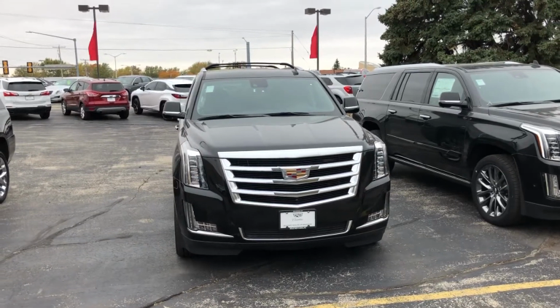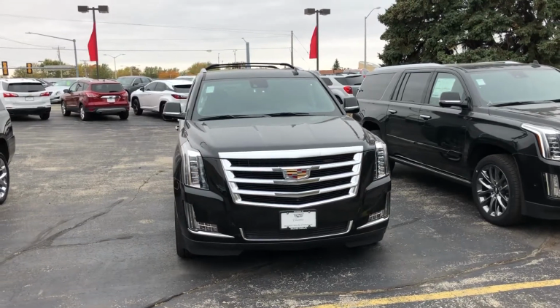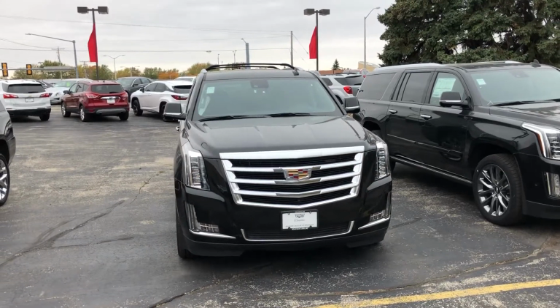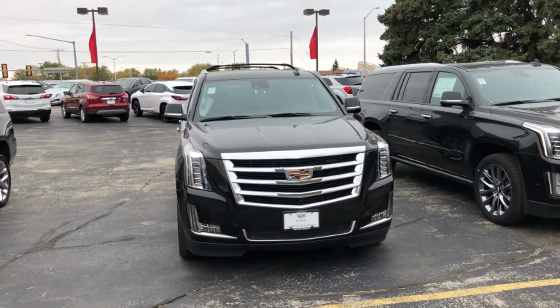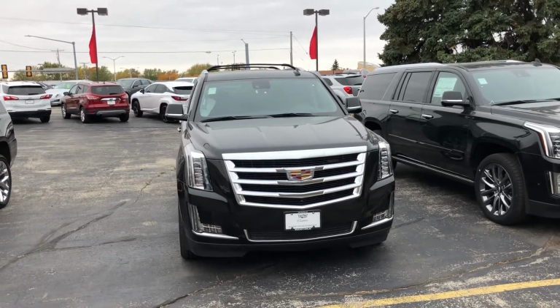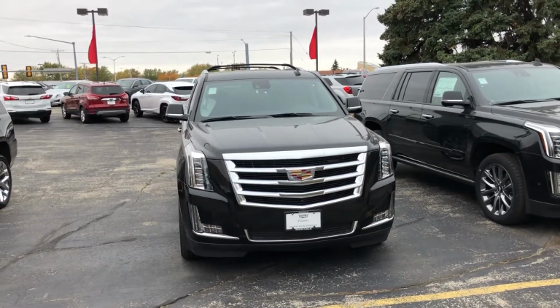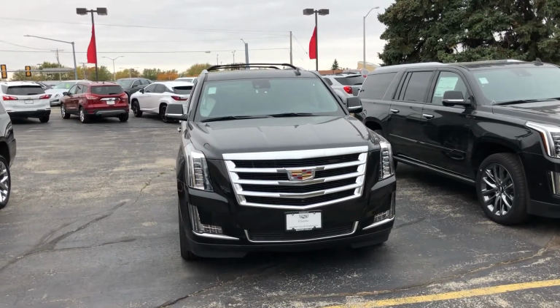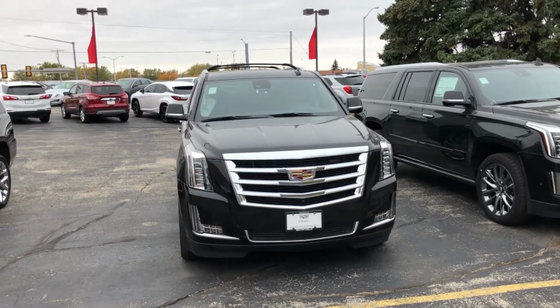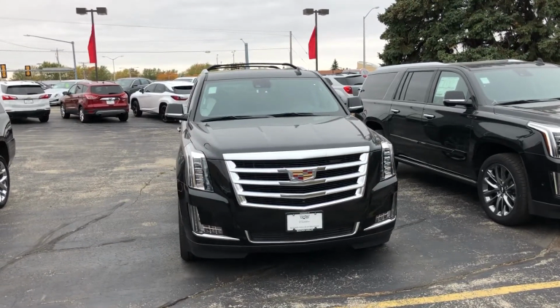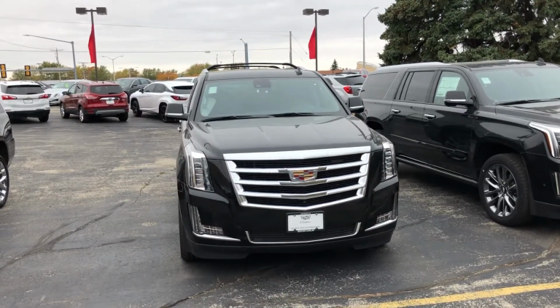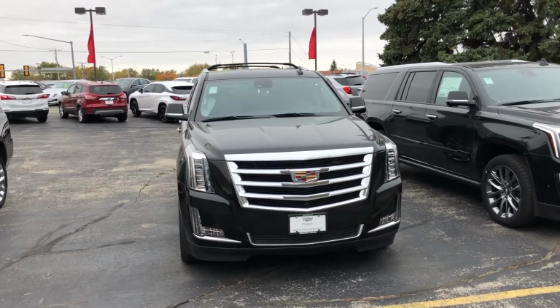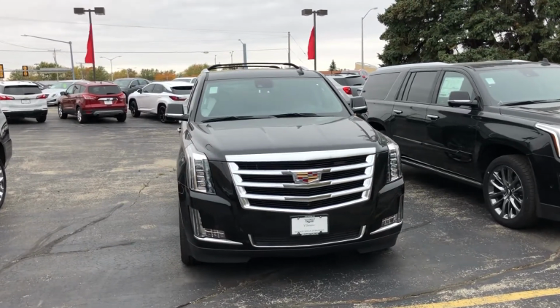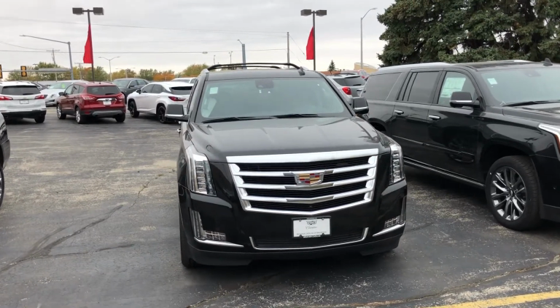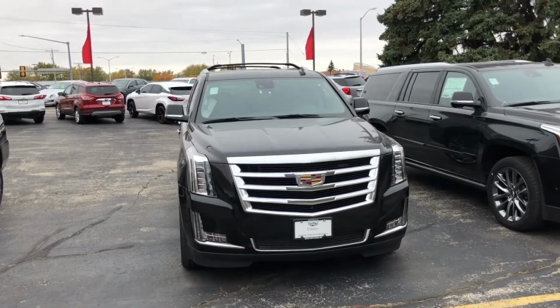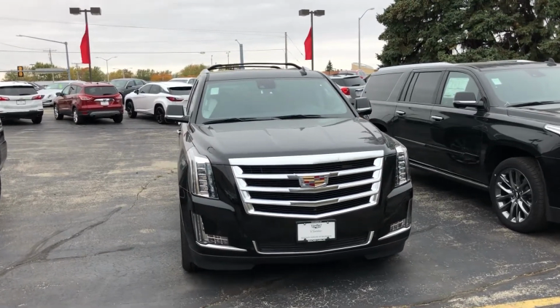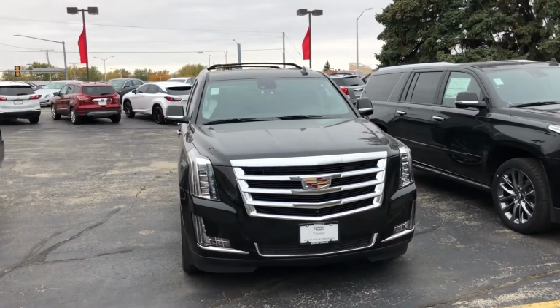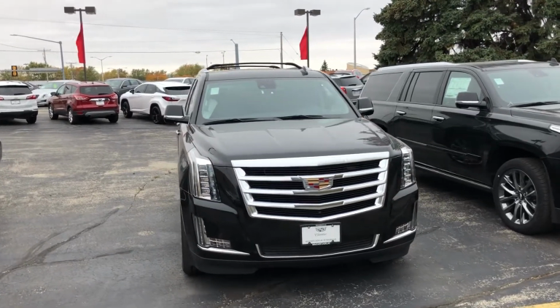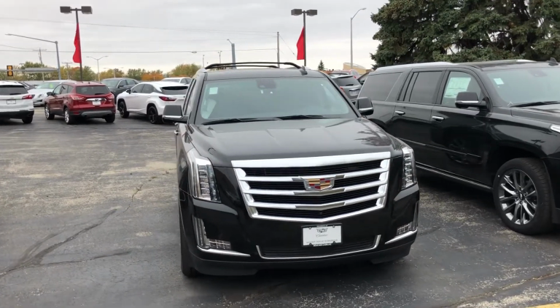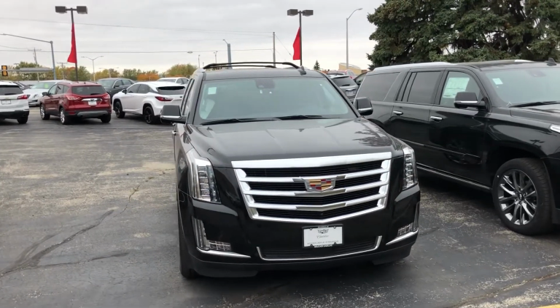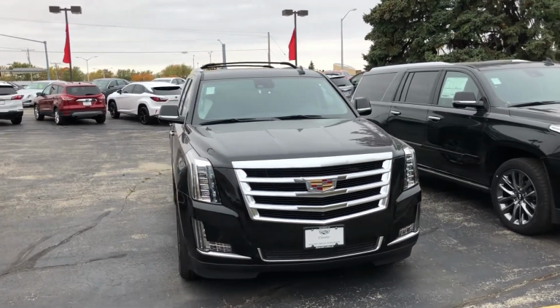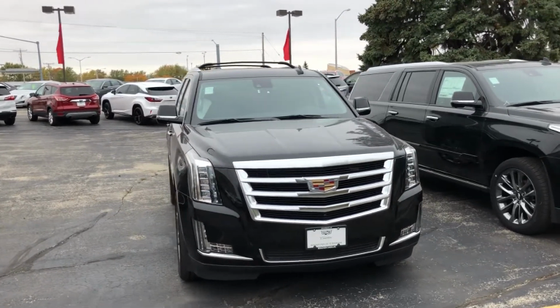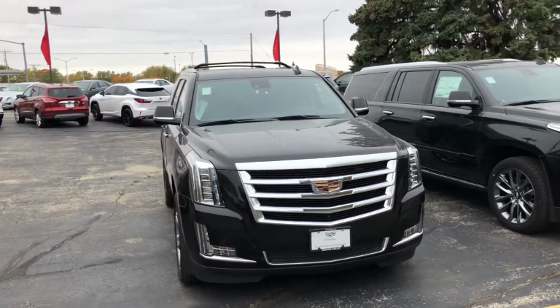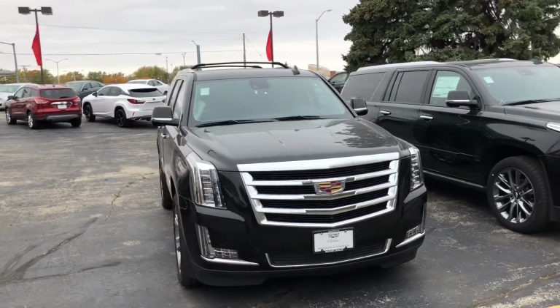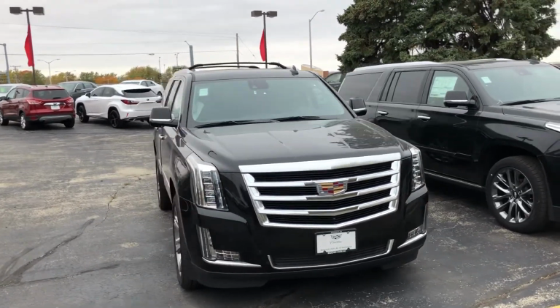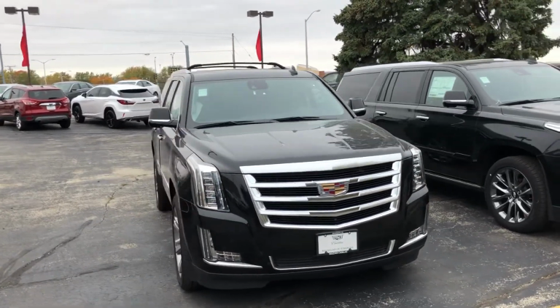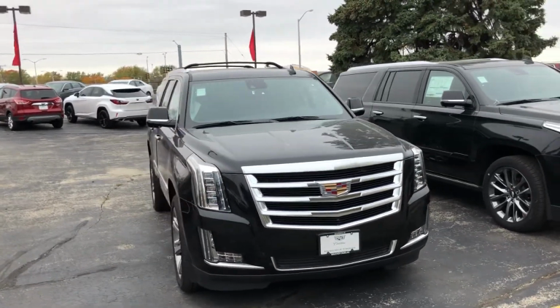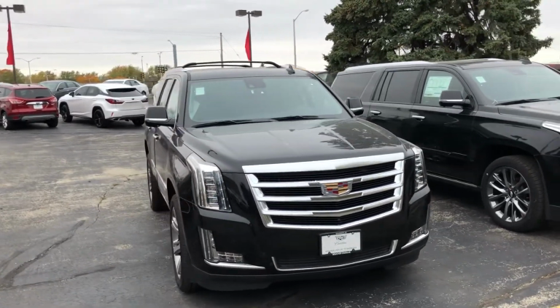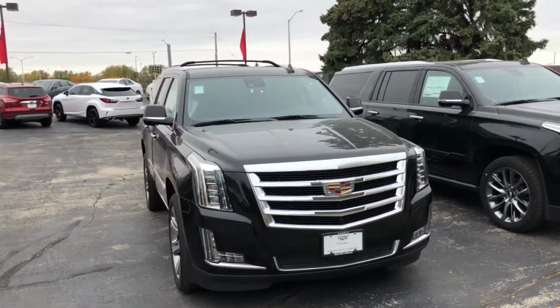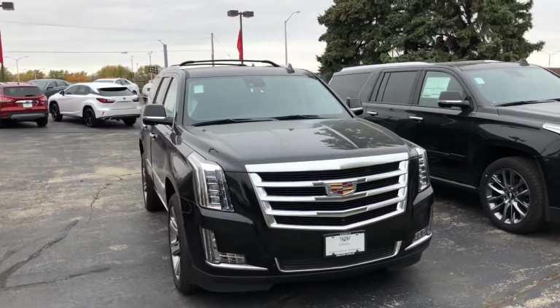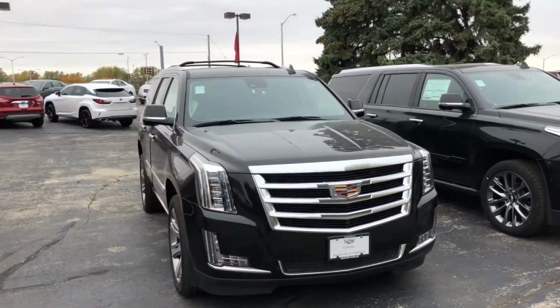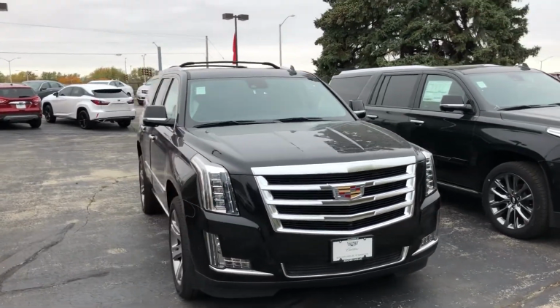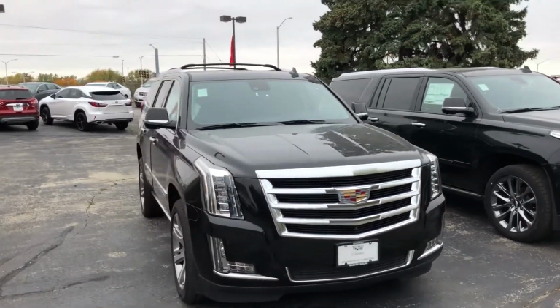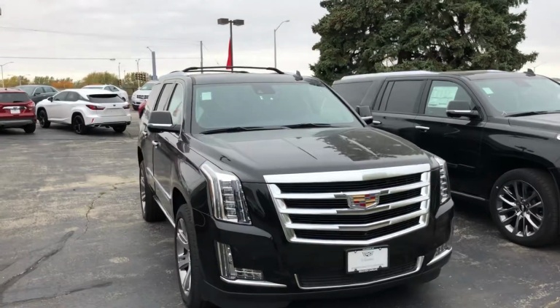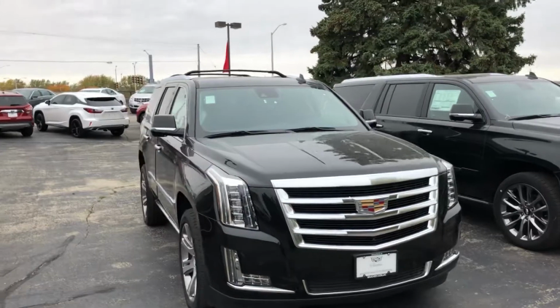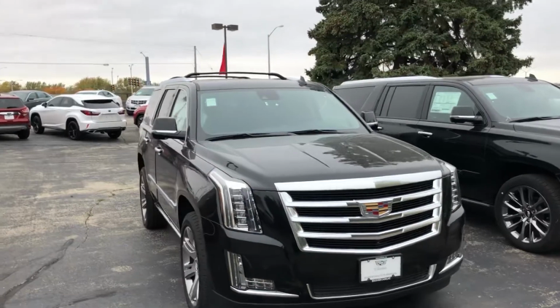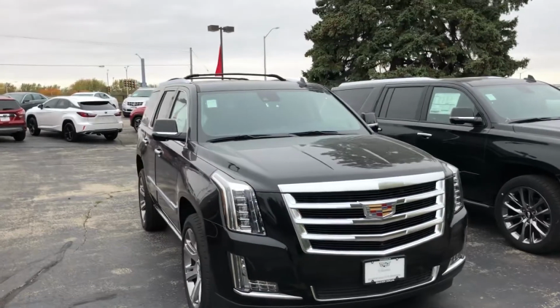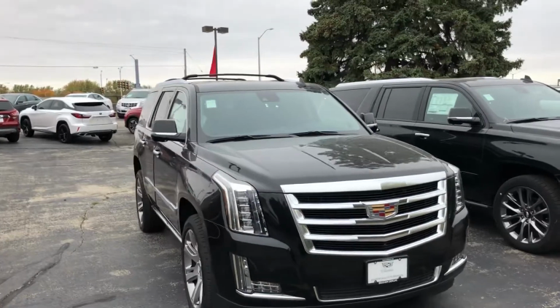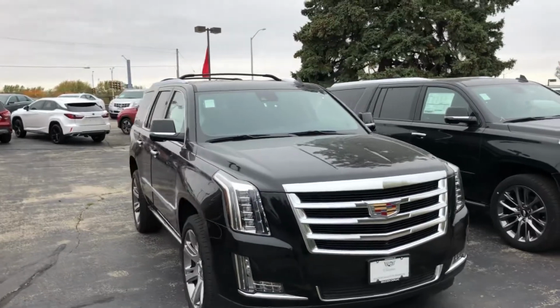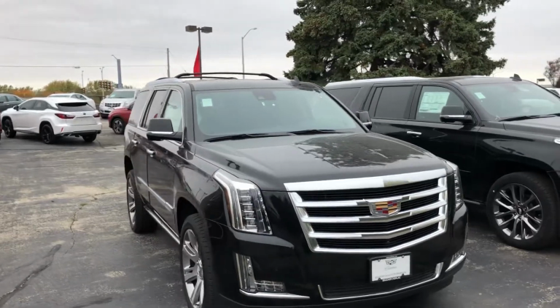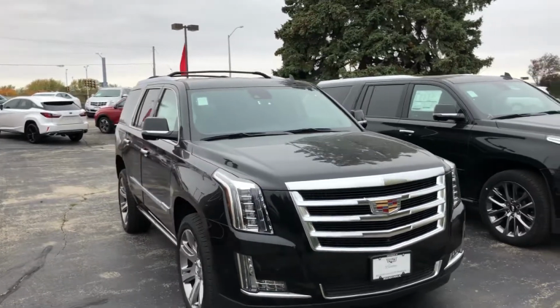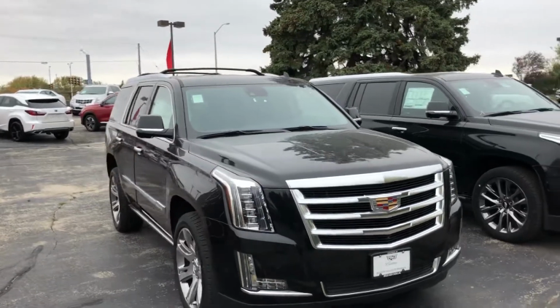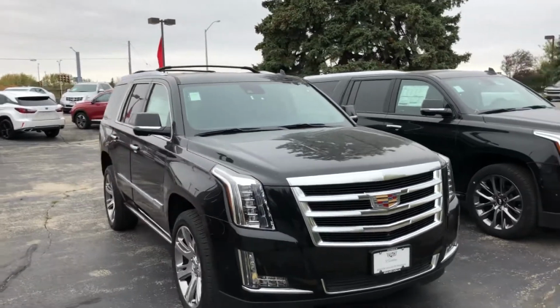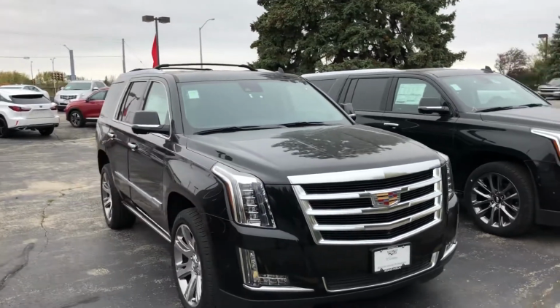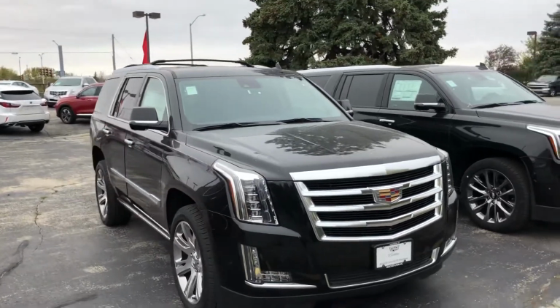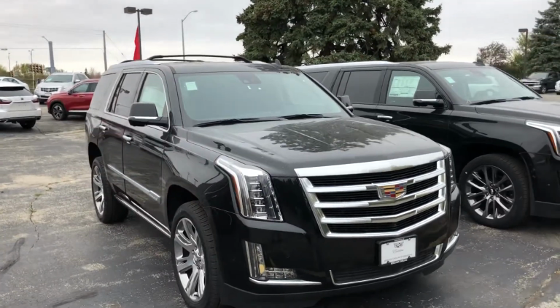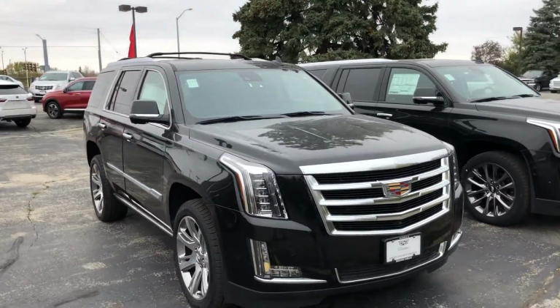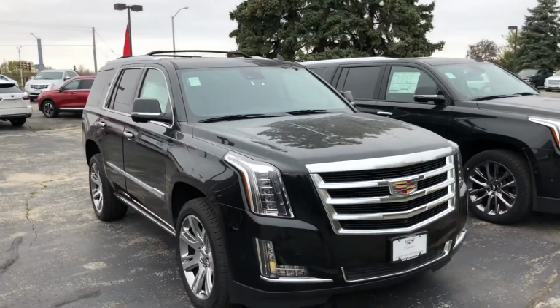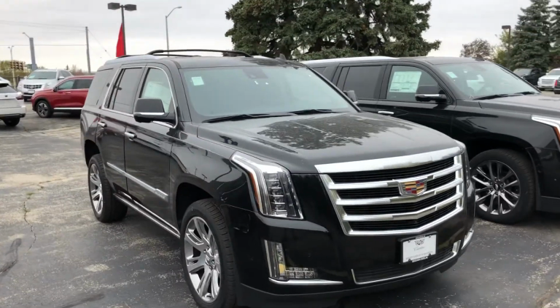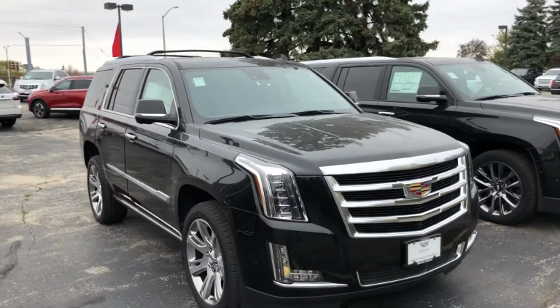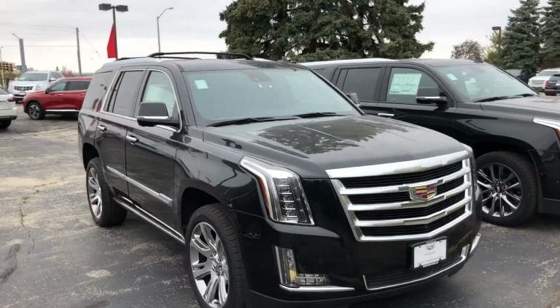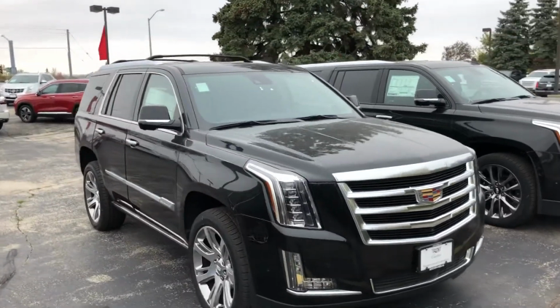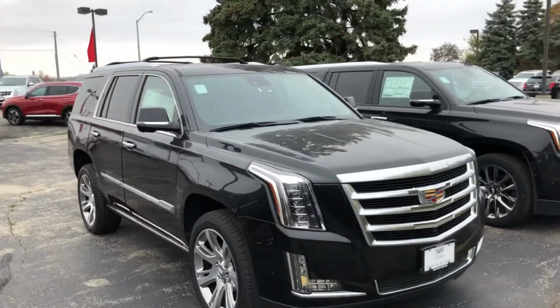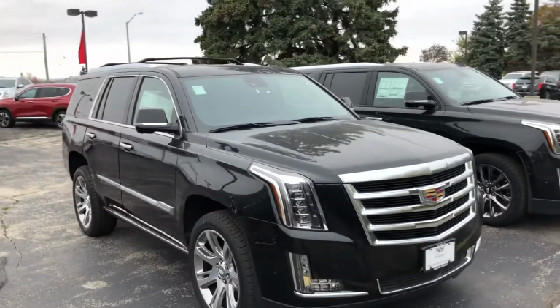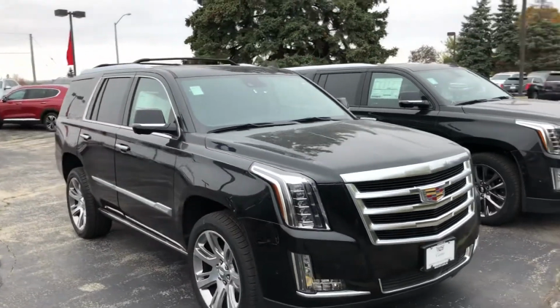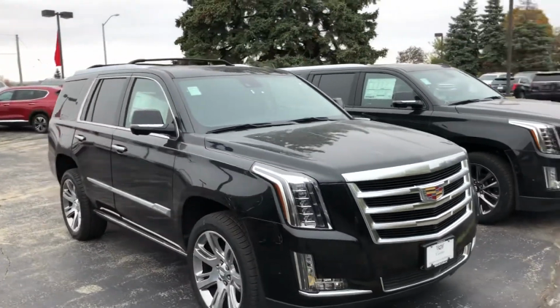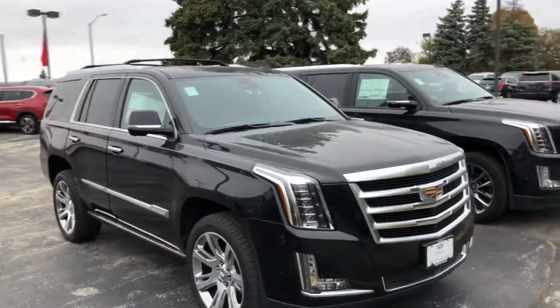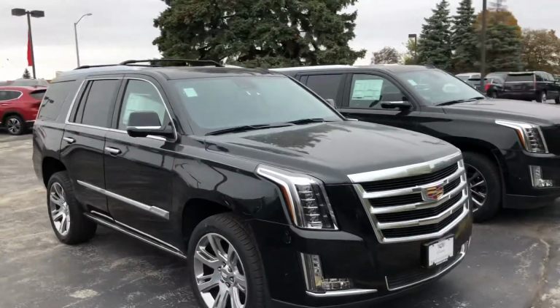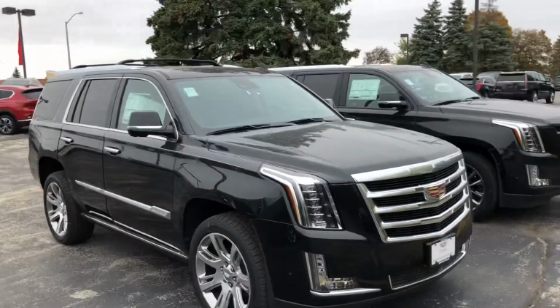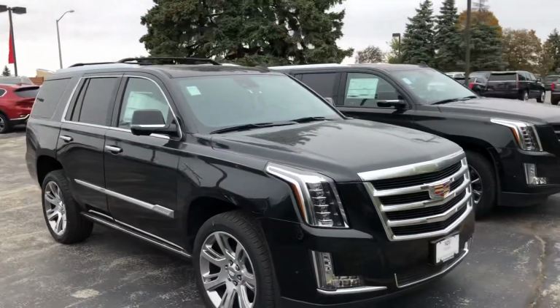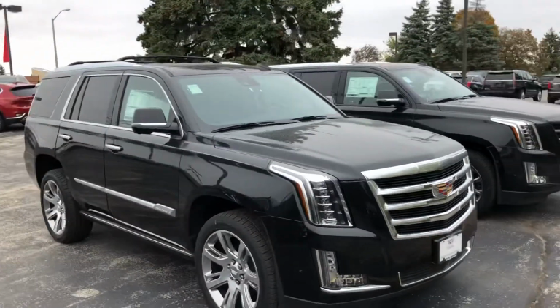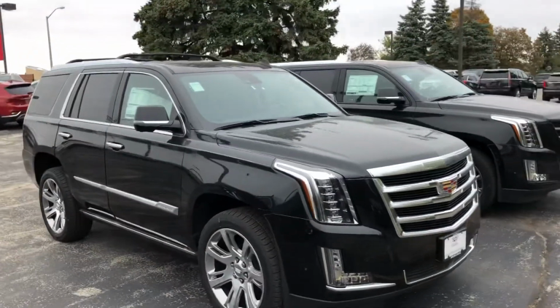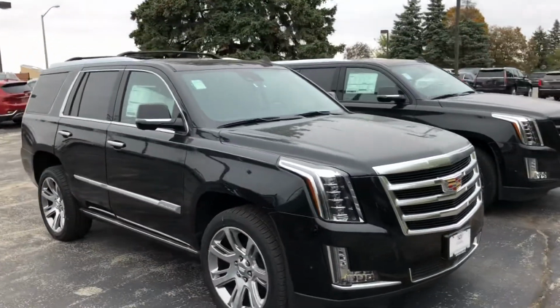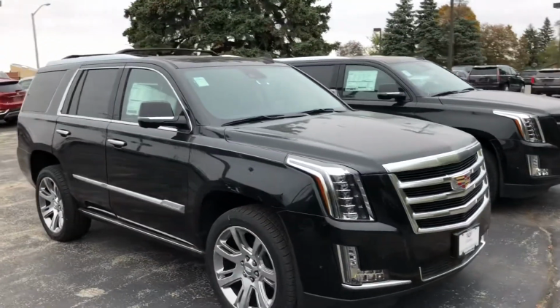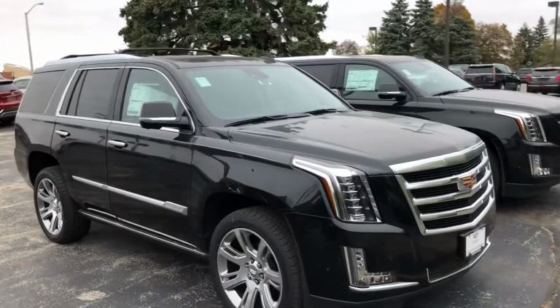Hi Jim, Ryan from Boucher Cadillac giving you a closer look at one of our 2020 Cadillac Premium Luxury Escalades.